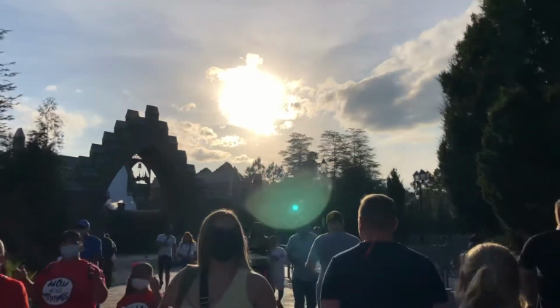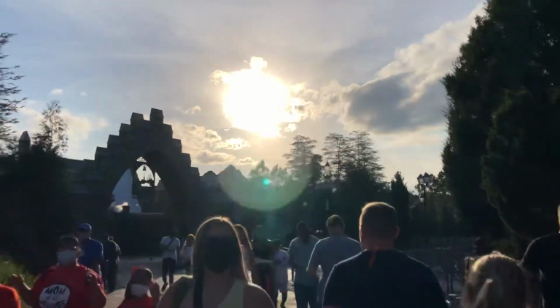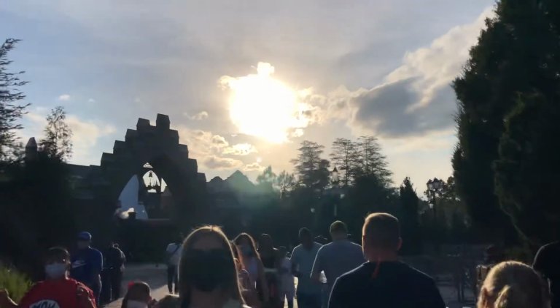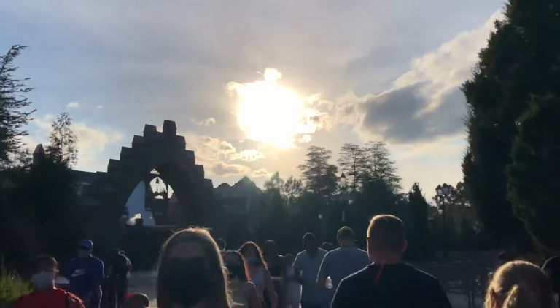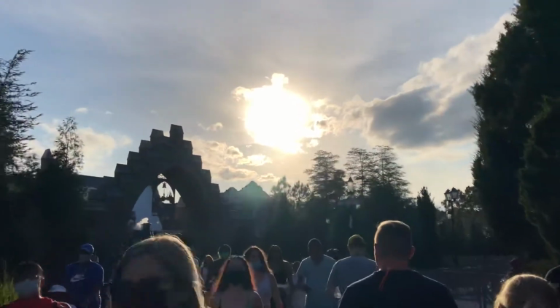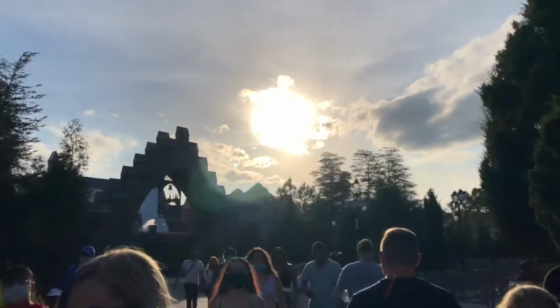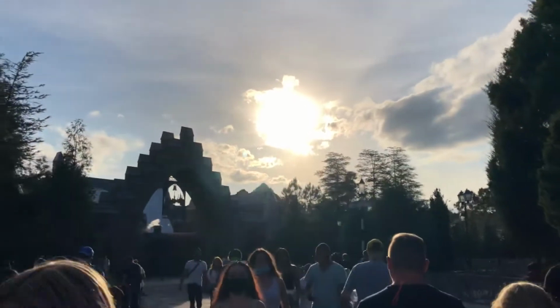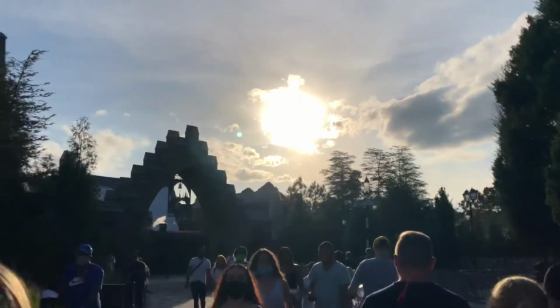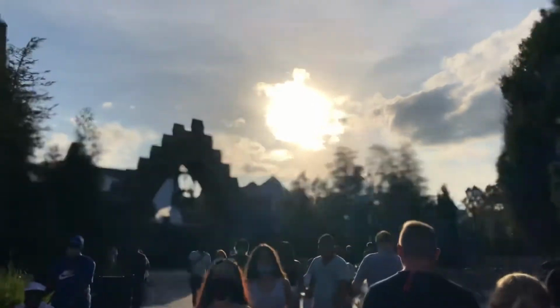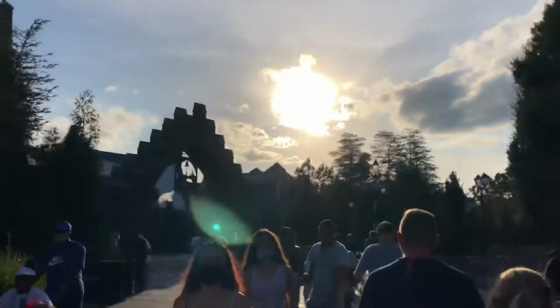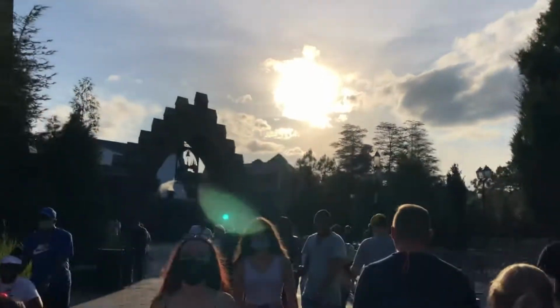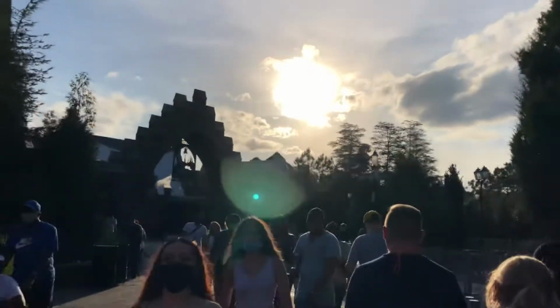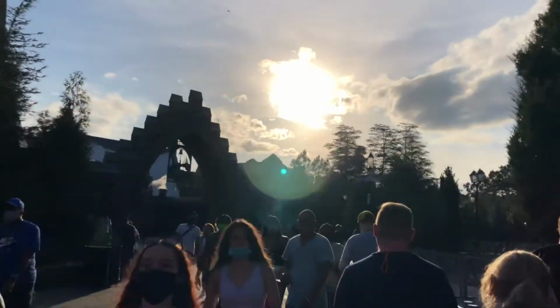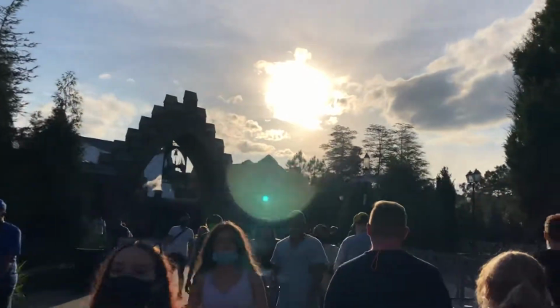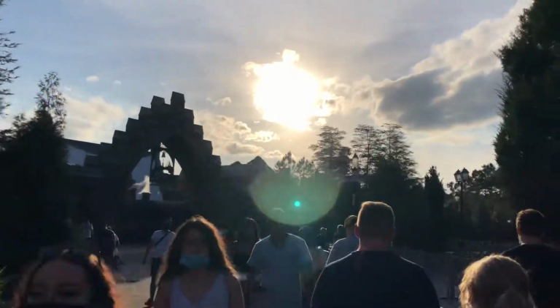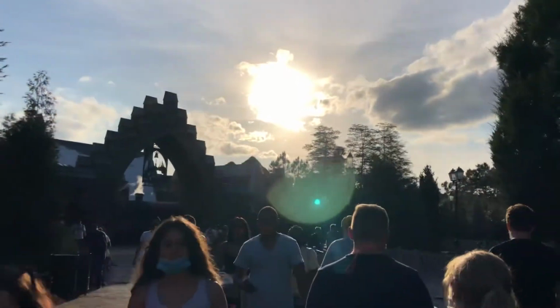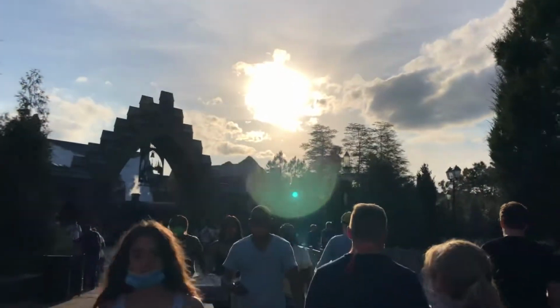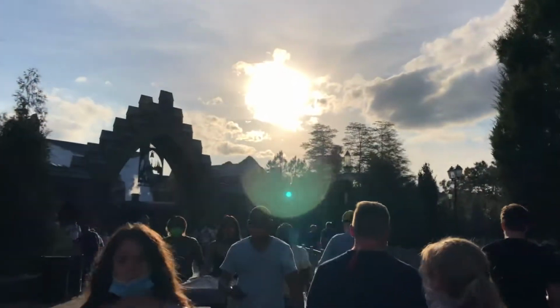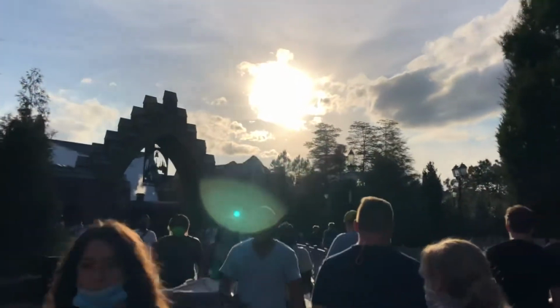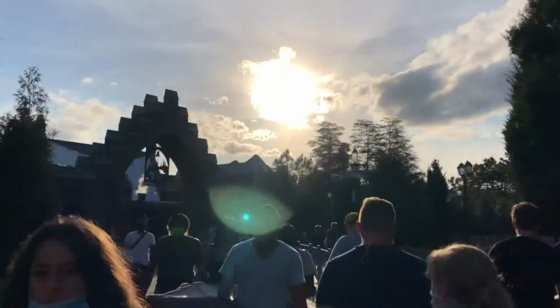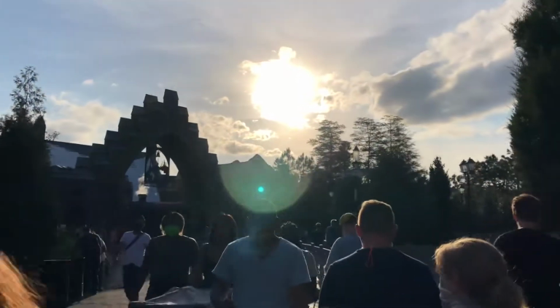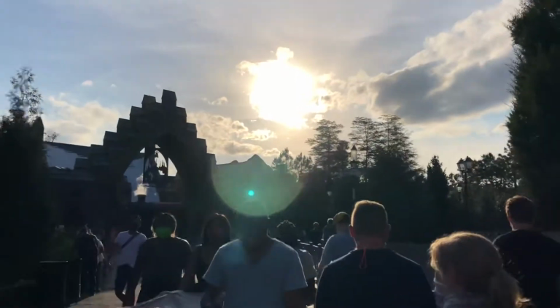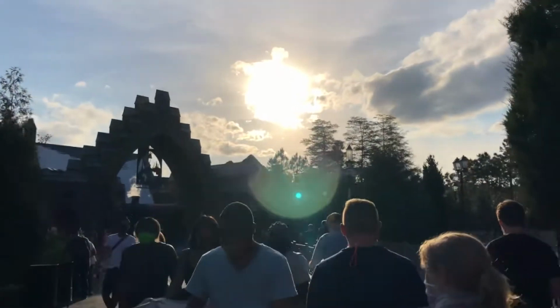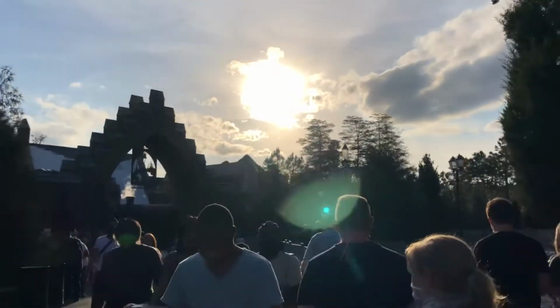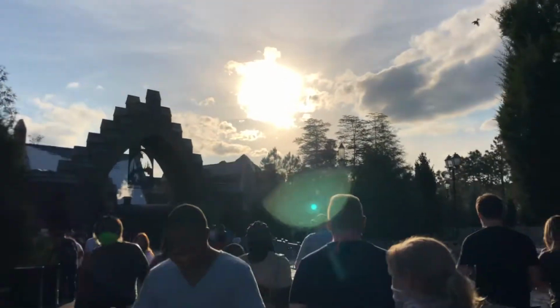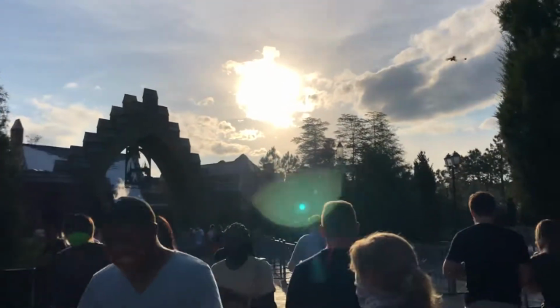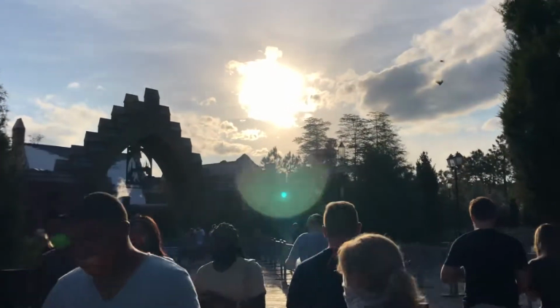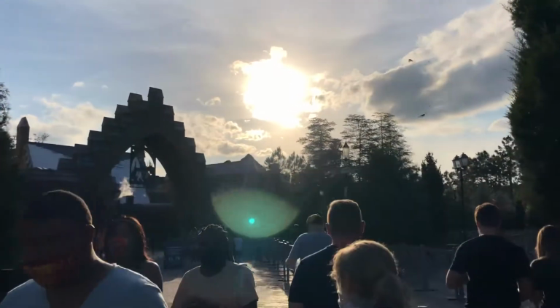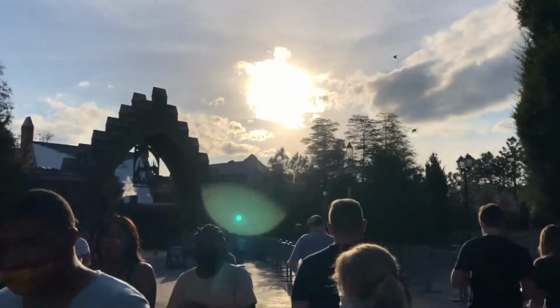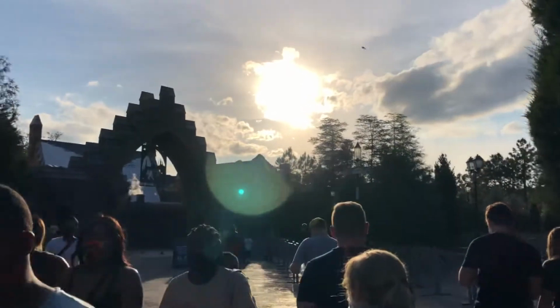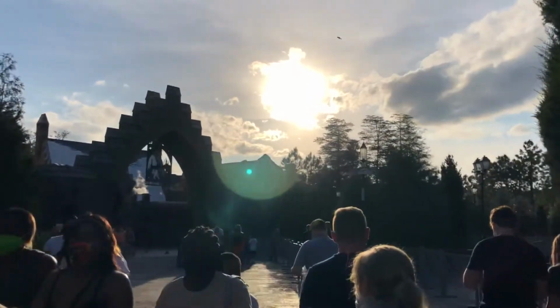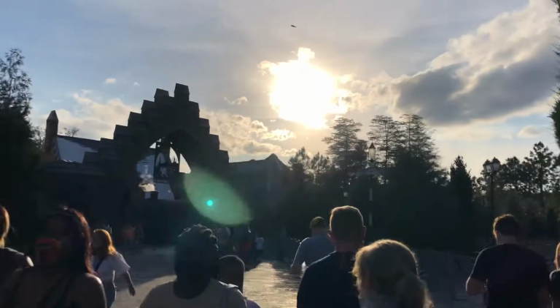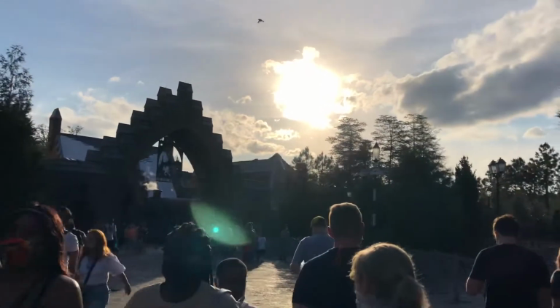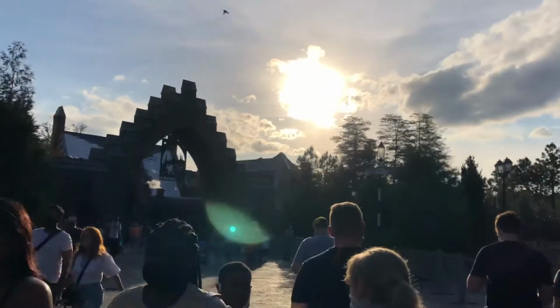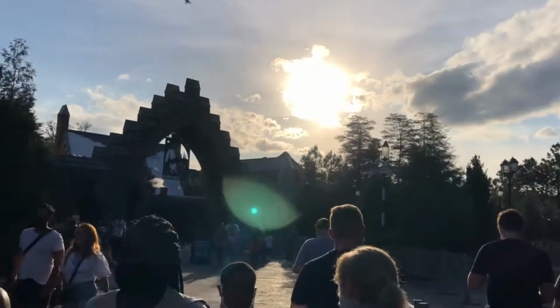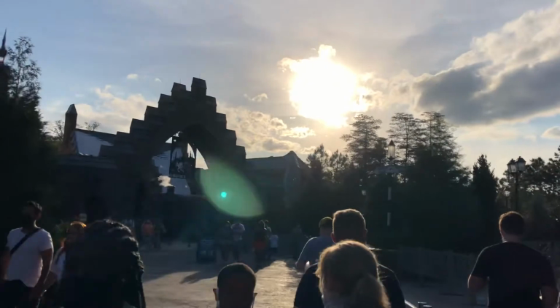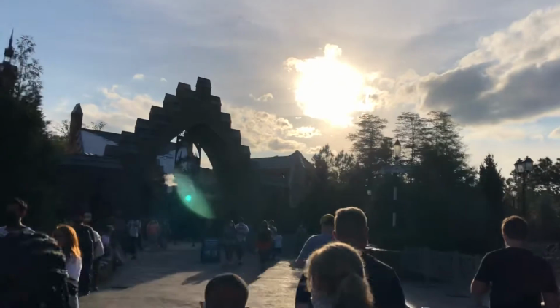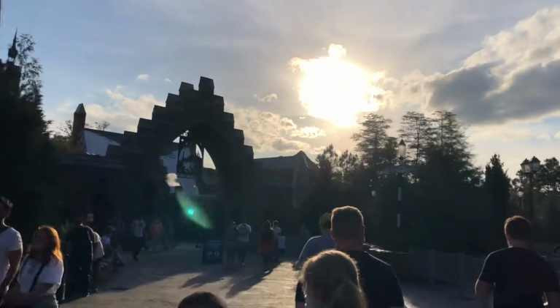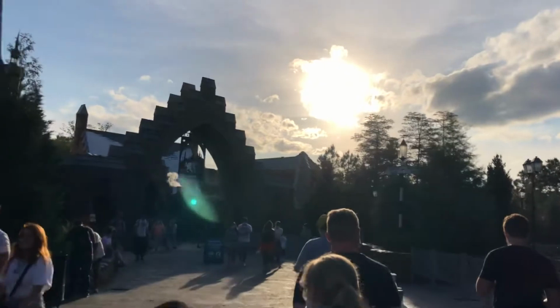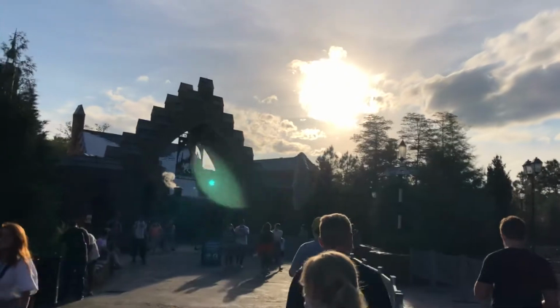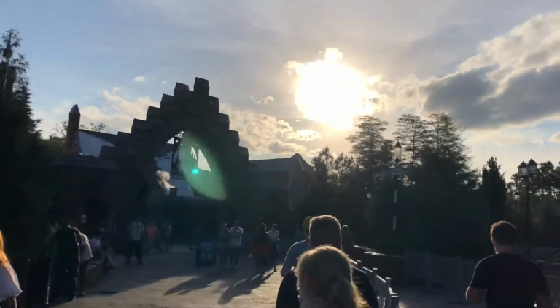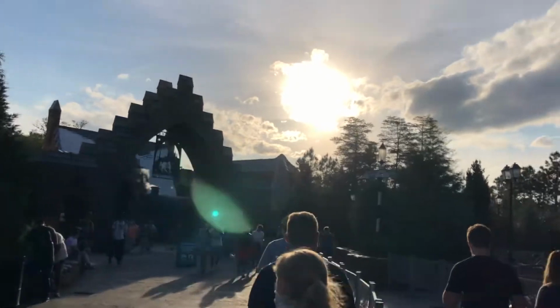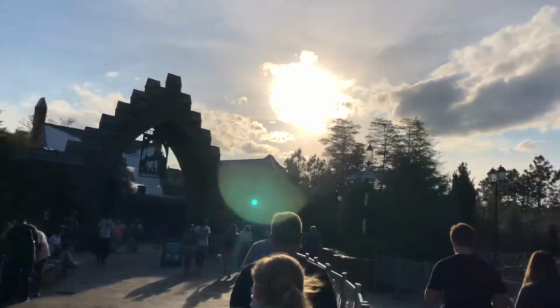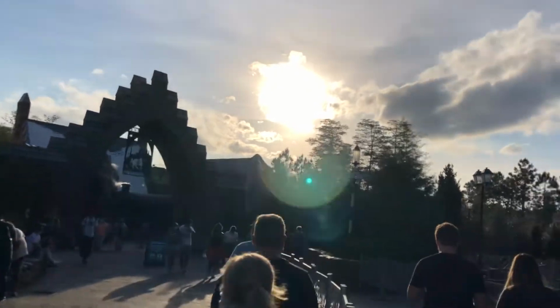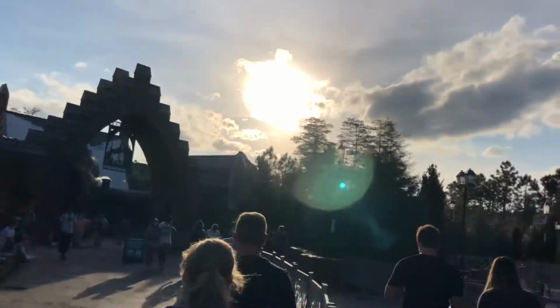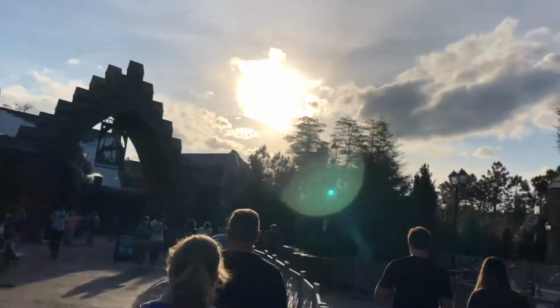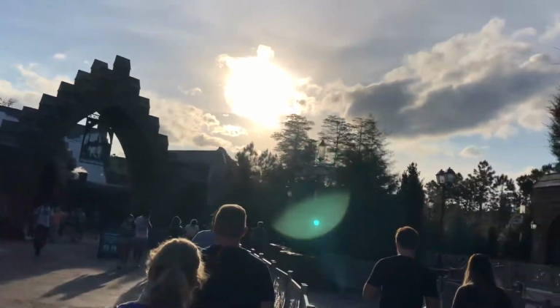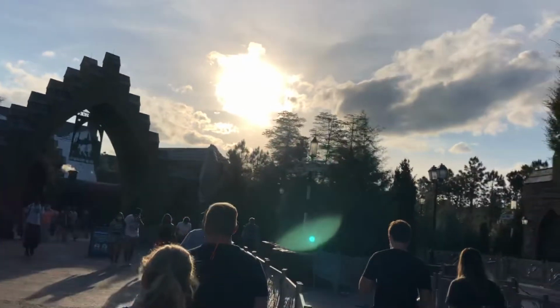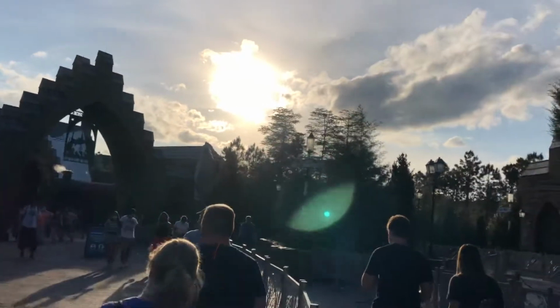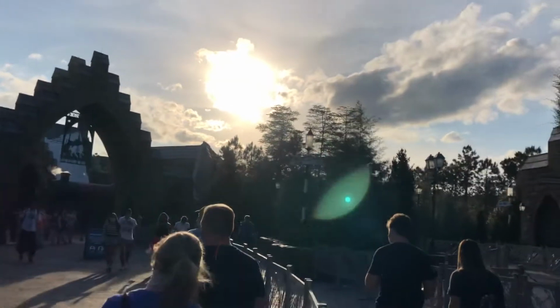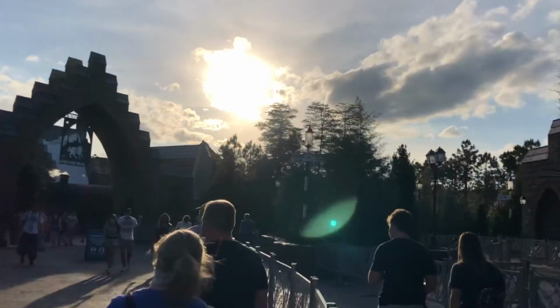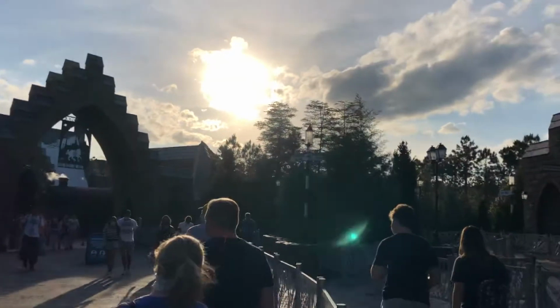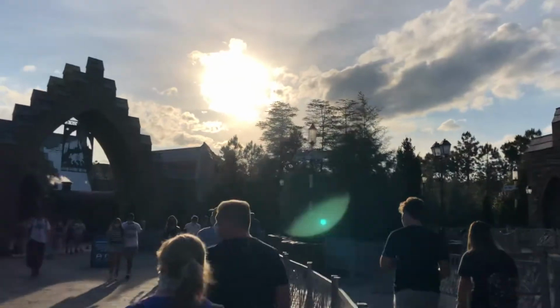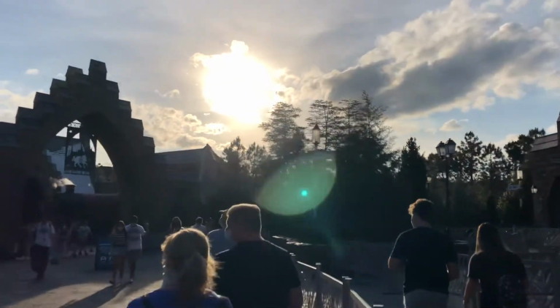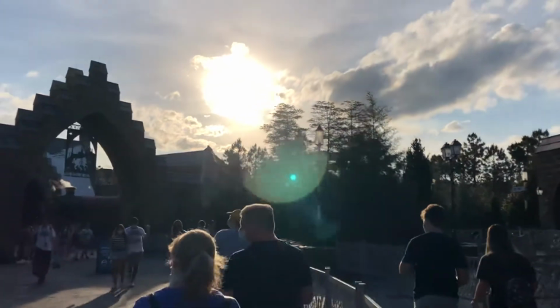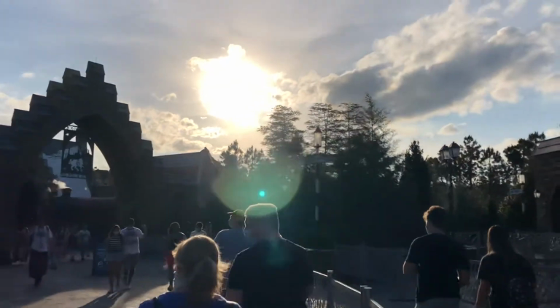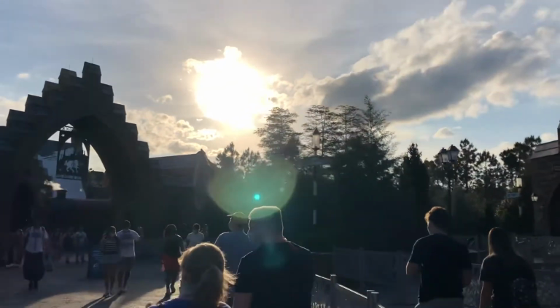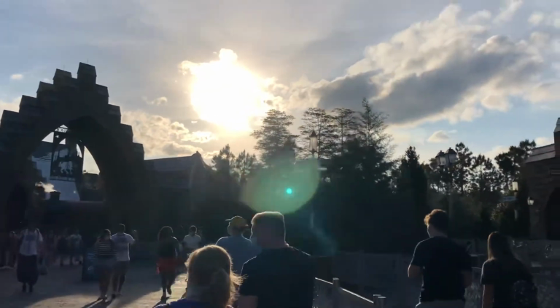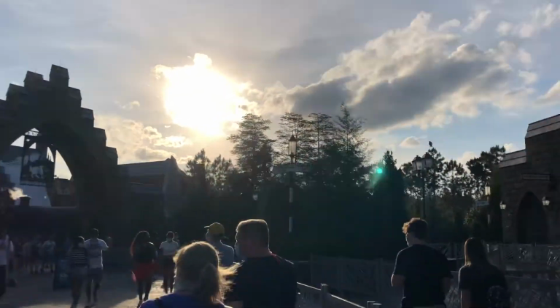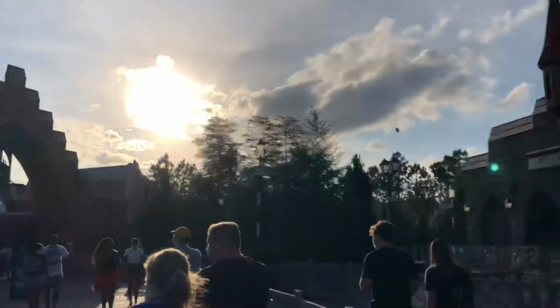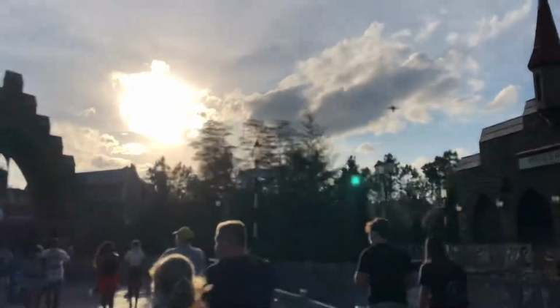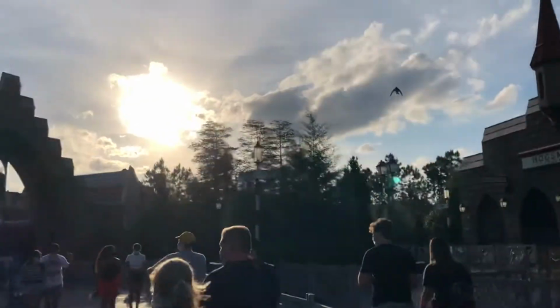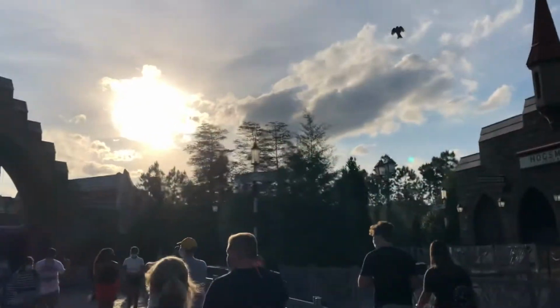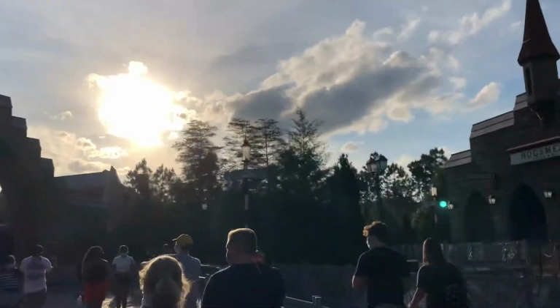Hey there everyone, and welcome to this video walkthrough of the Harry Potter Hogsmeade side, here at Universal's Islands of Adventure.